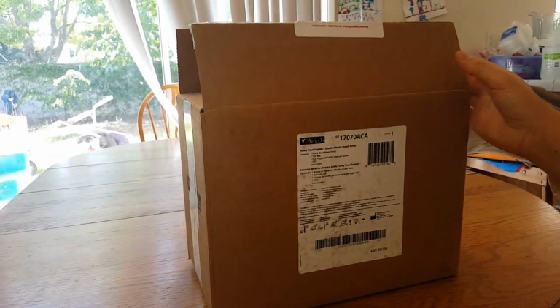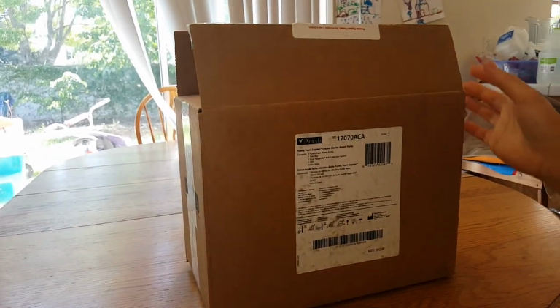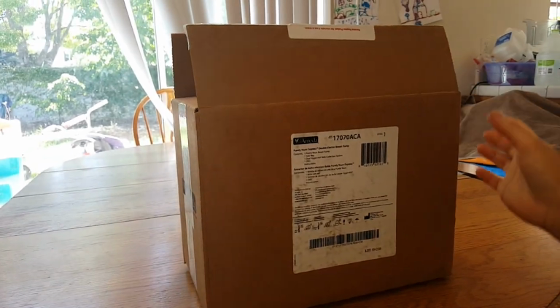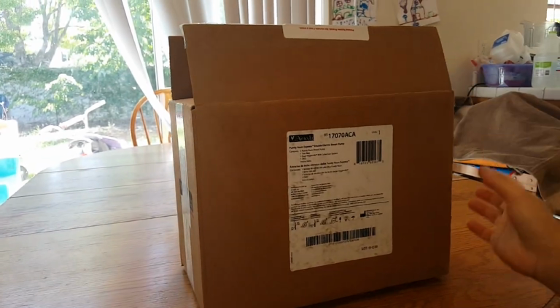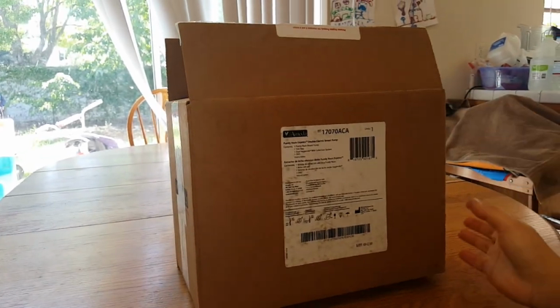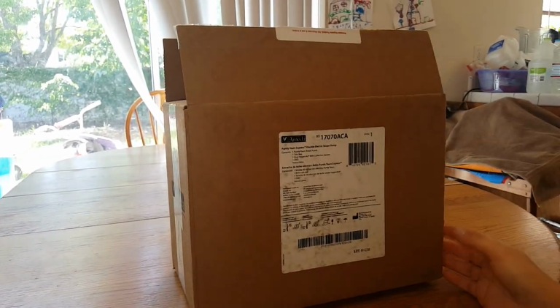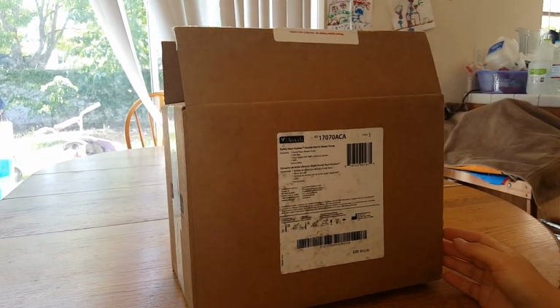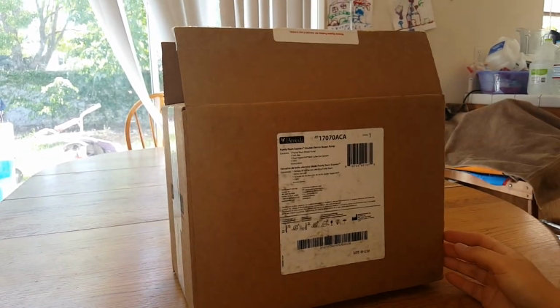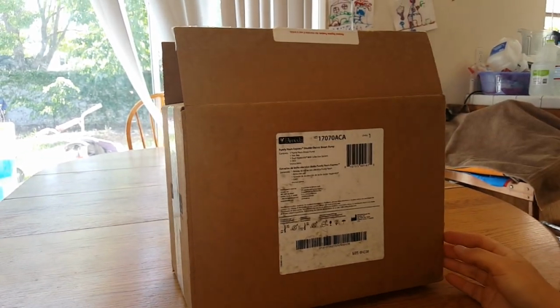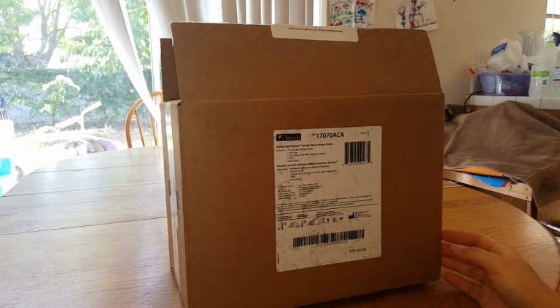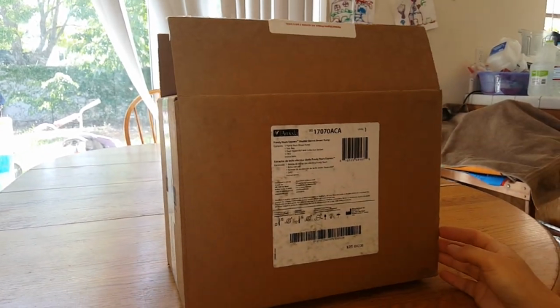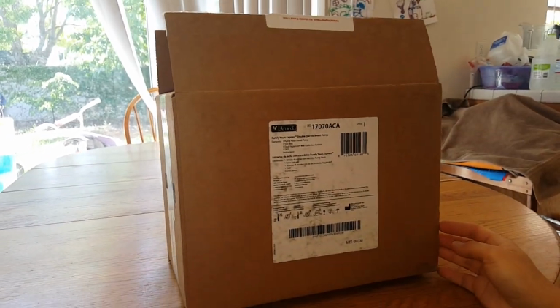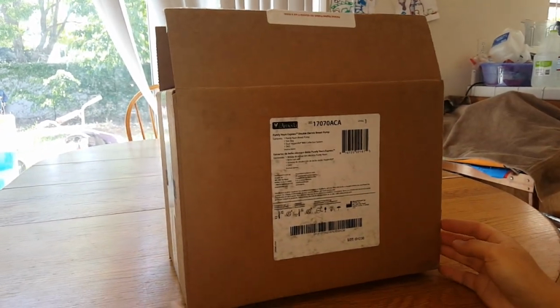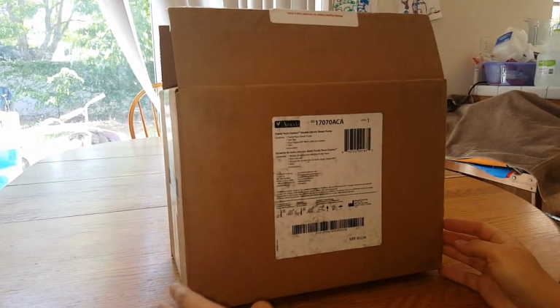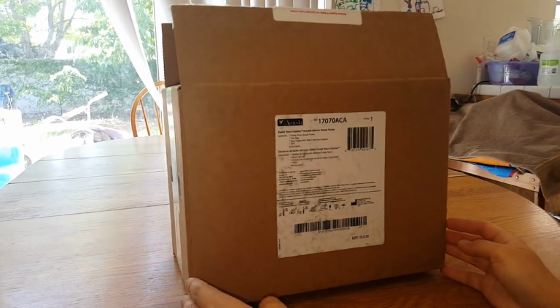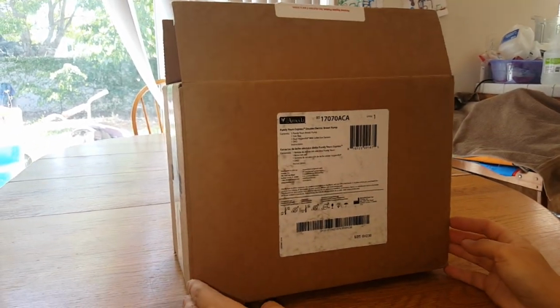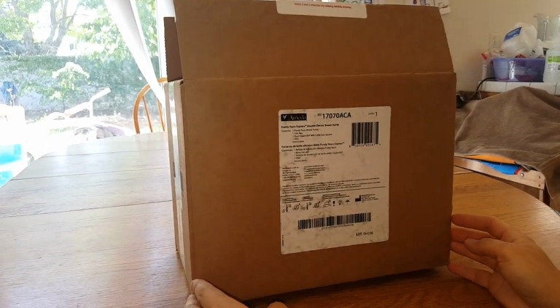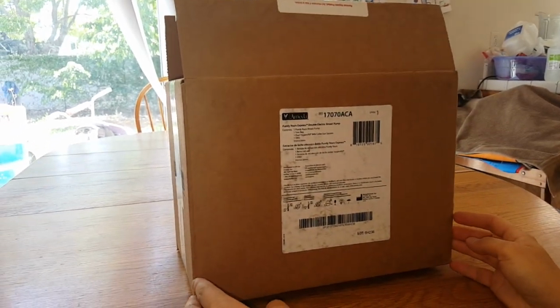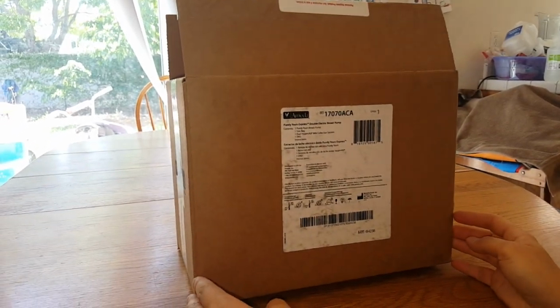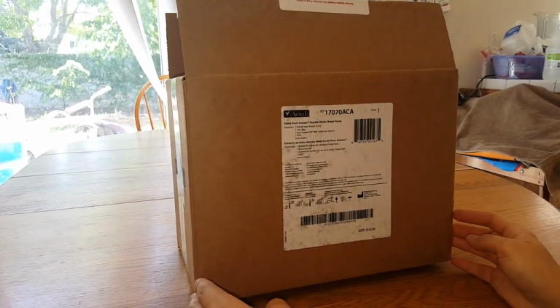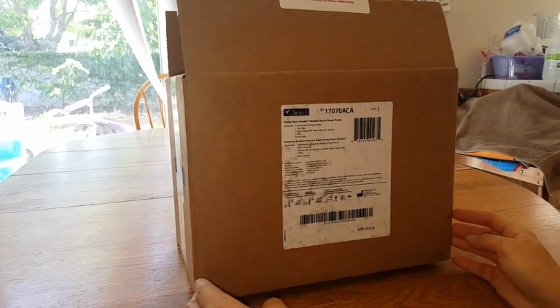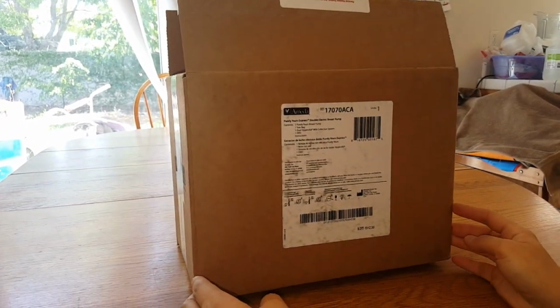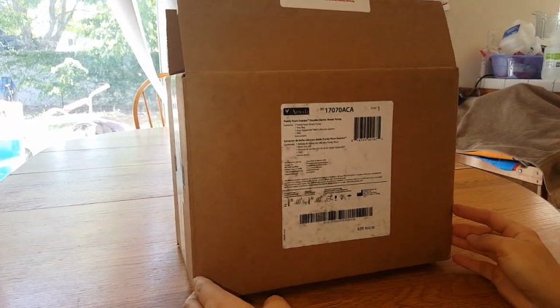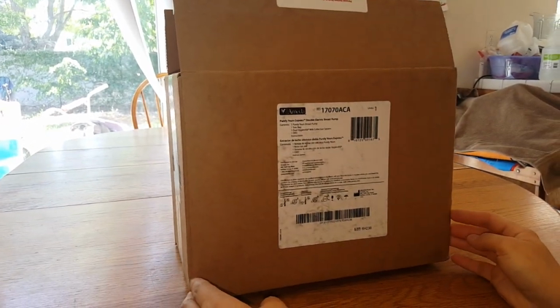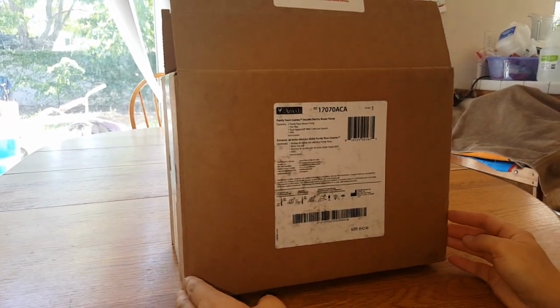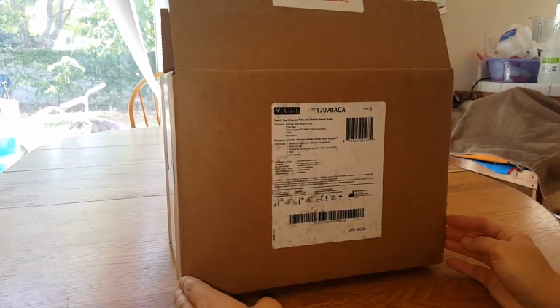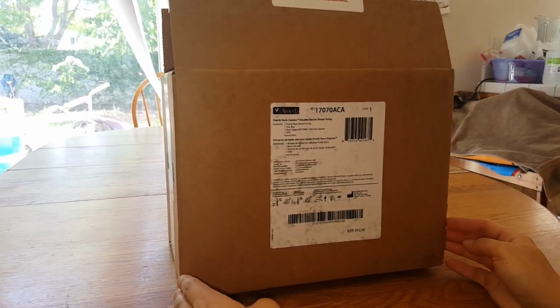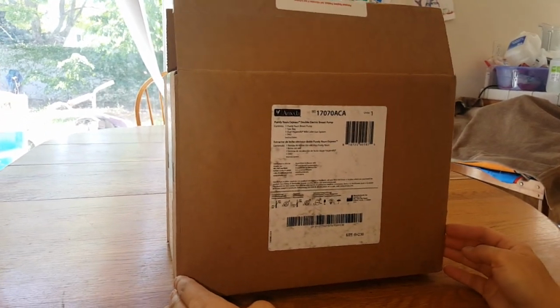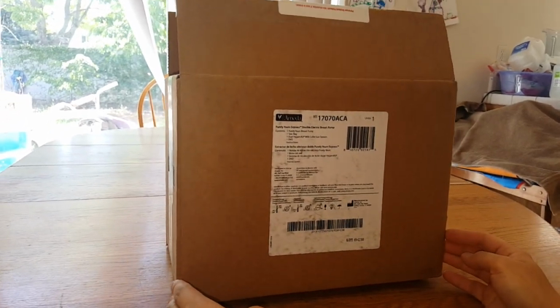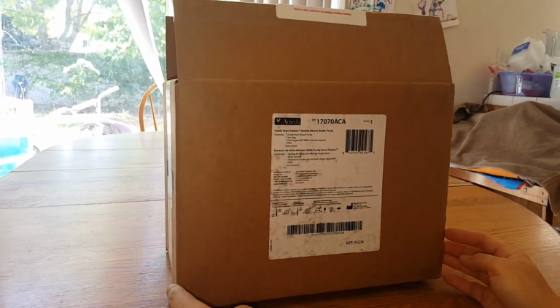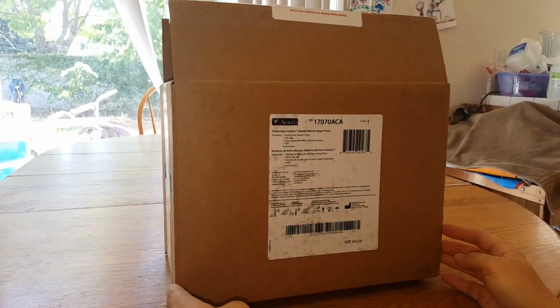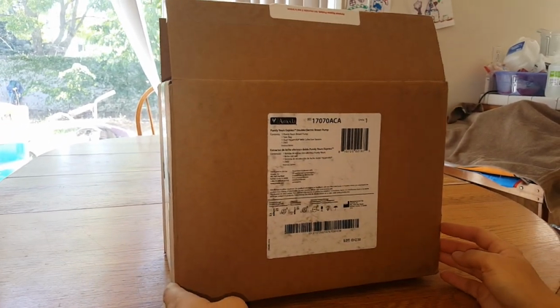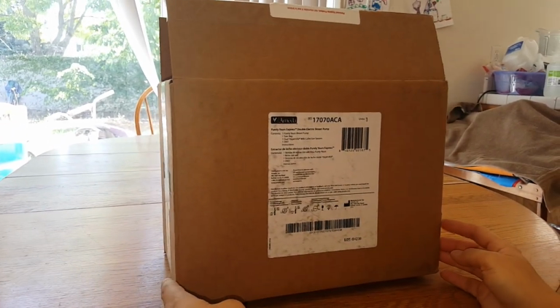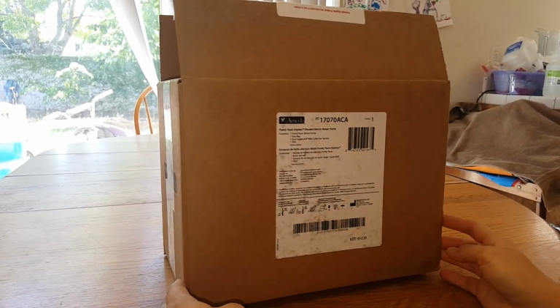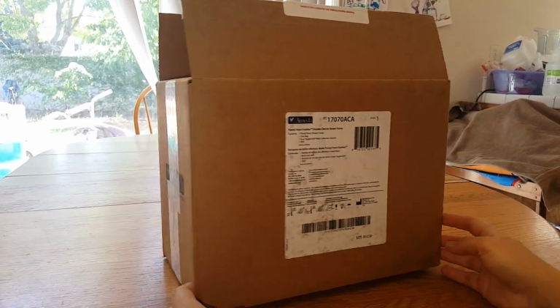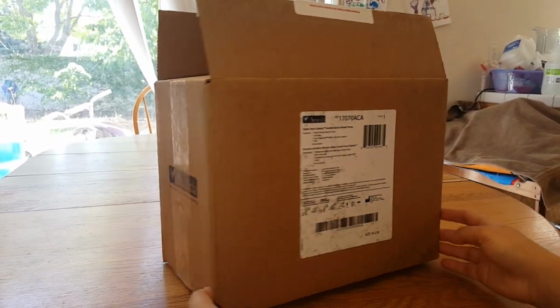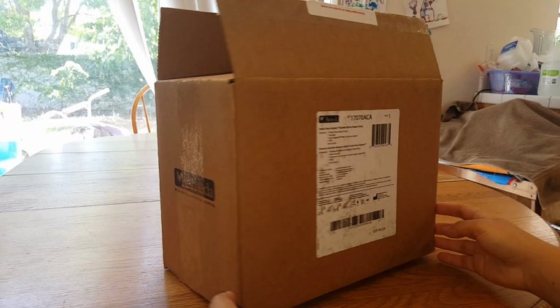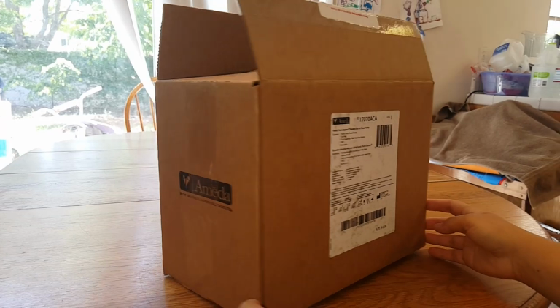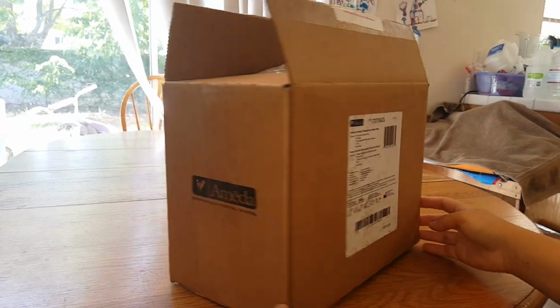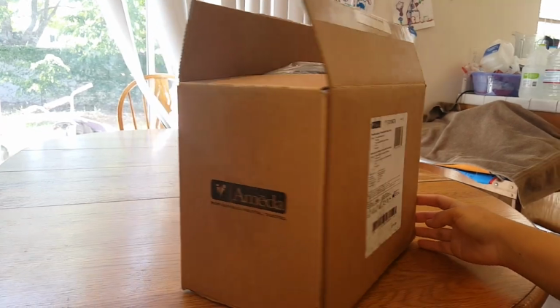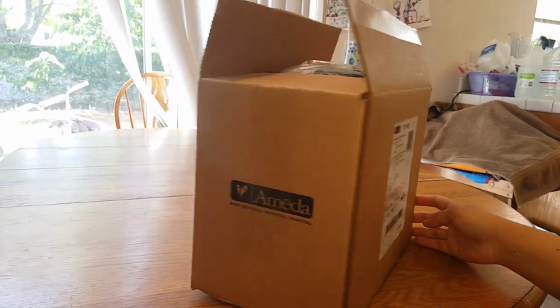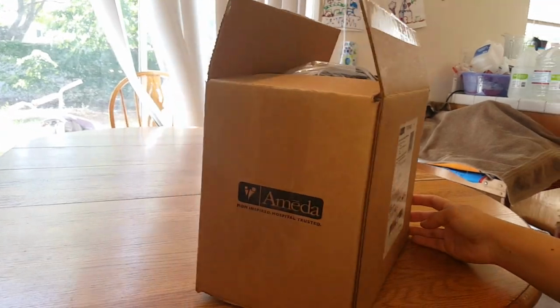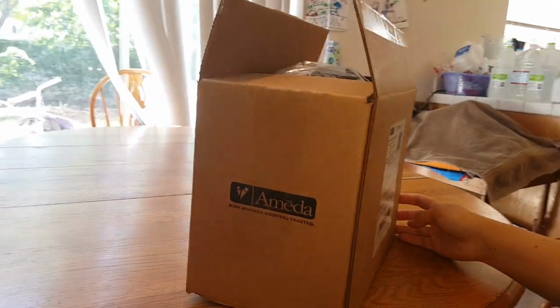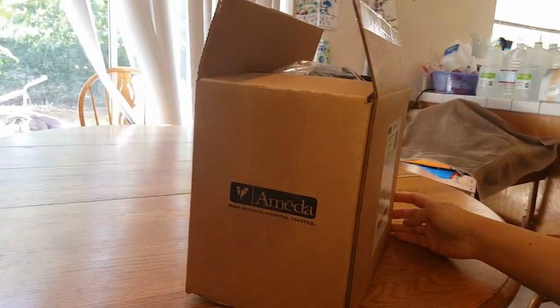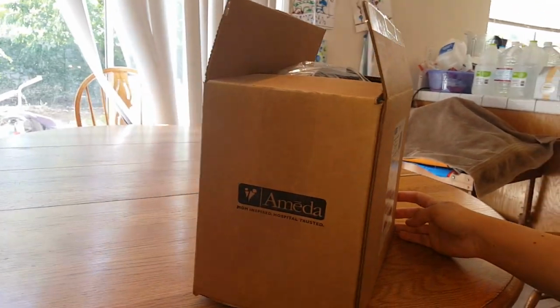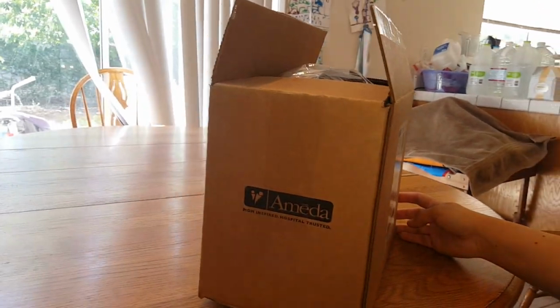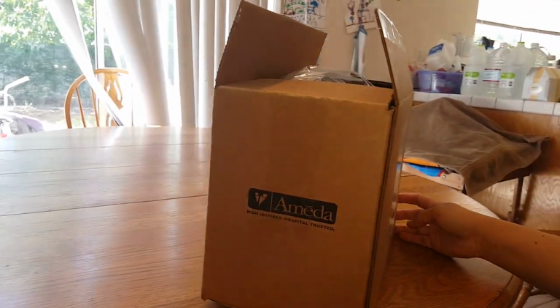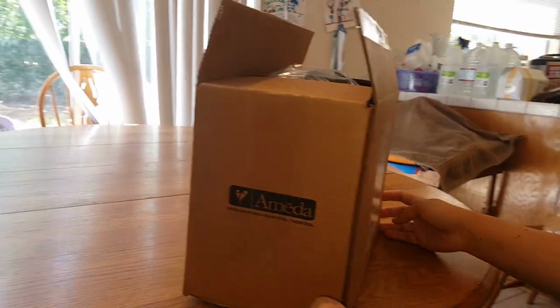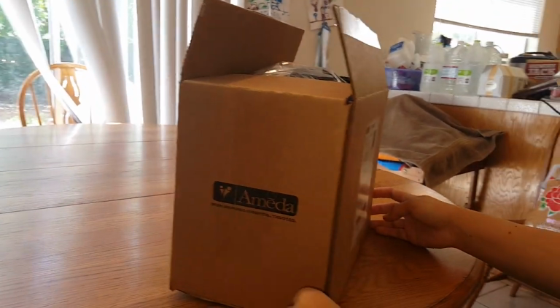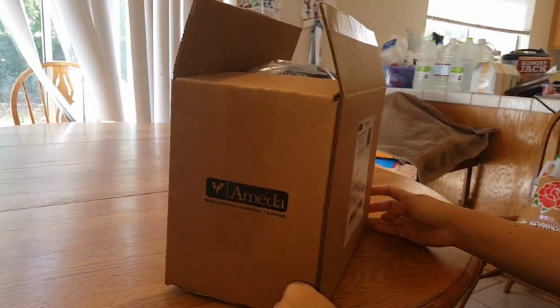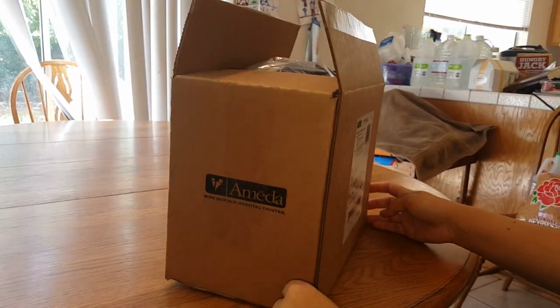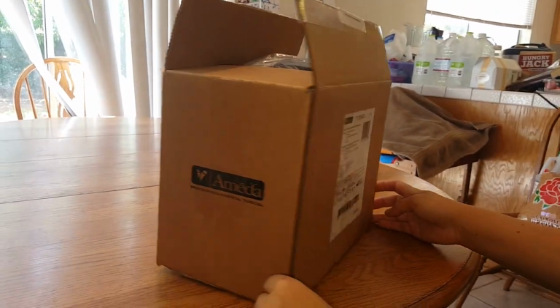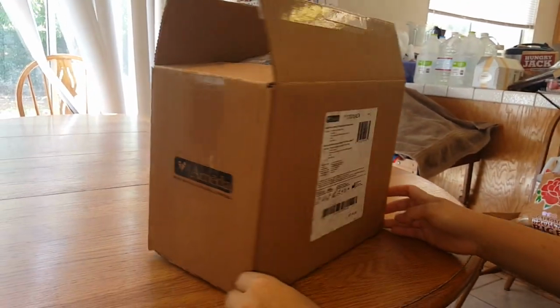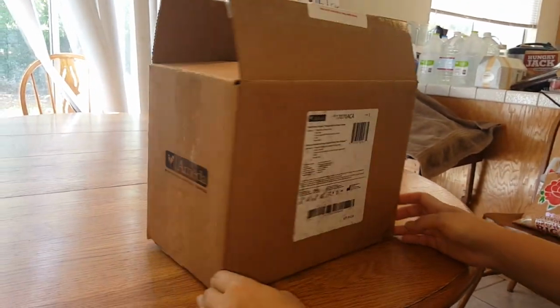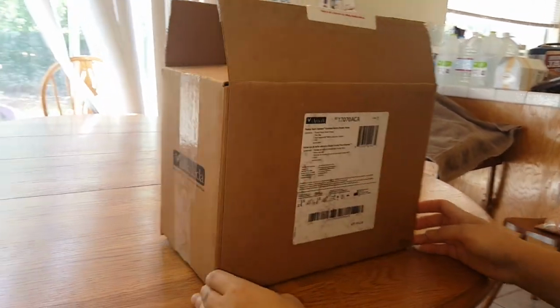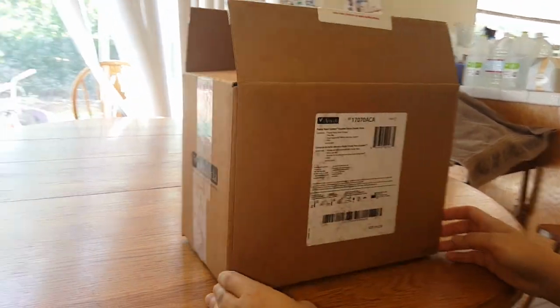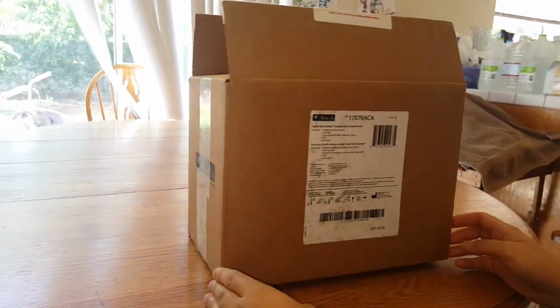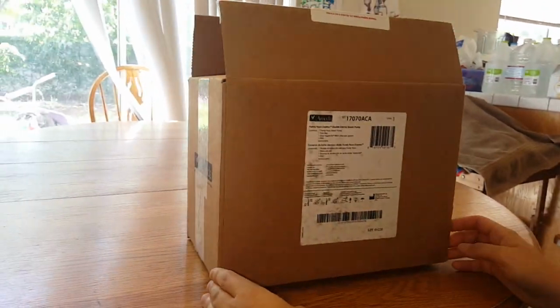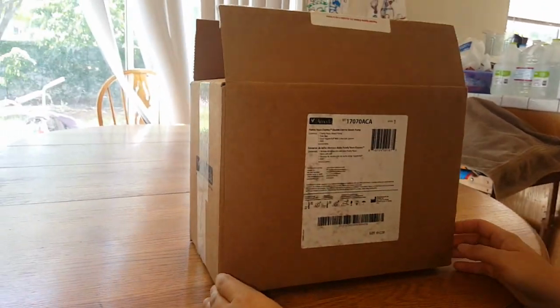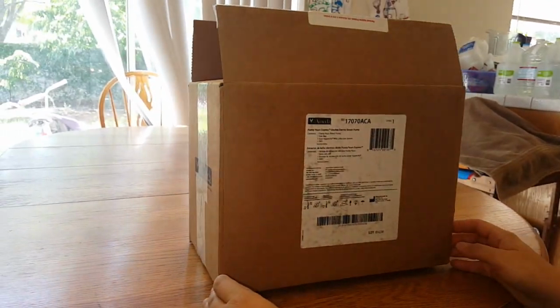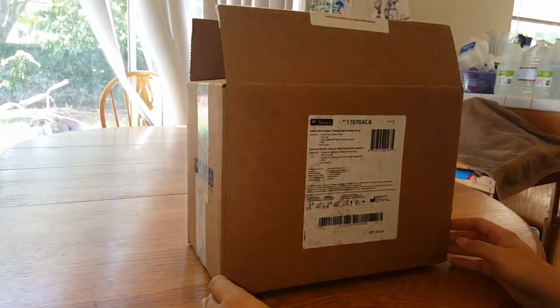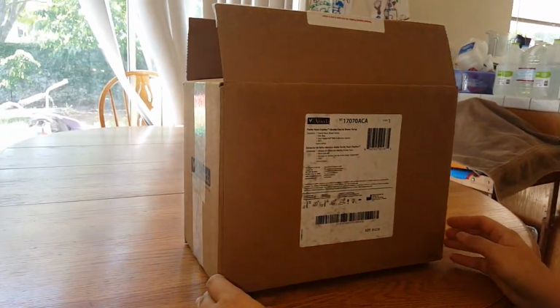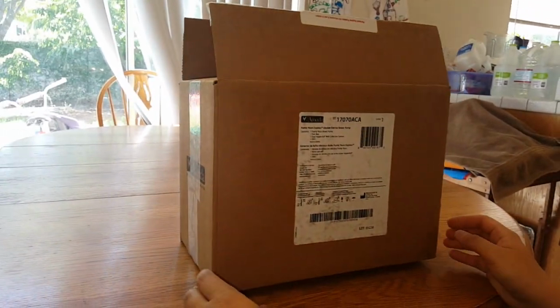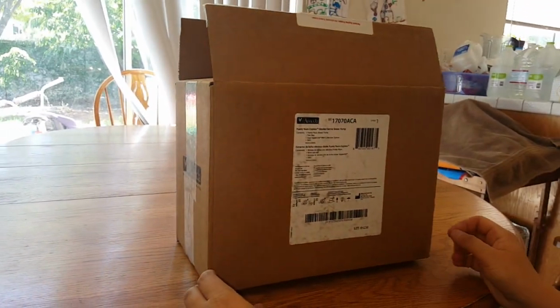So as you can see, it comes in like an 8.5 by 11 by 6 inch box, not too big.